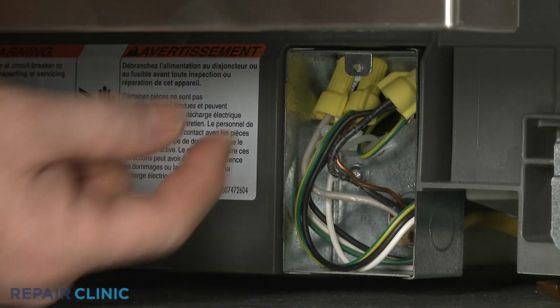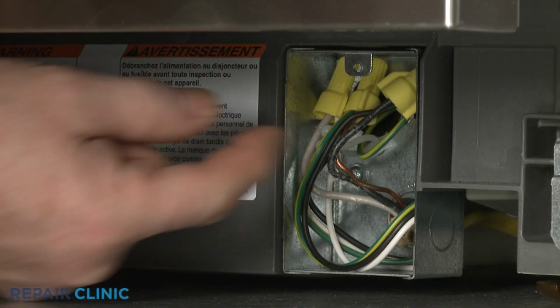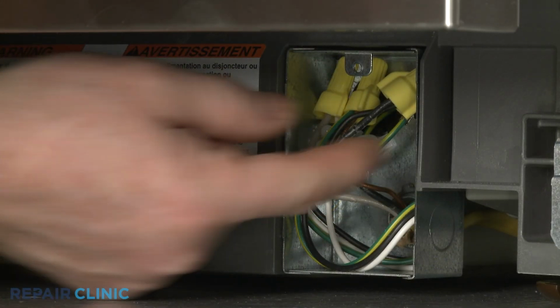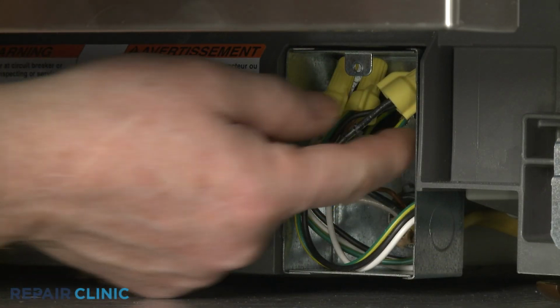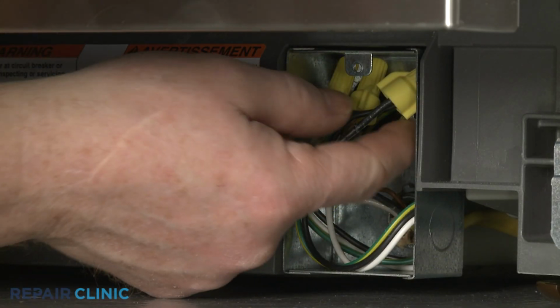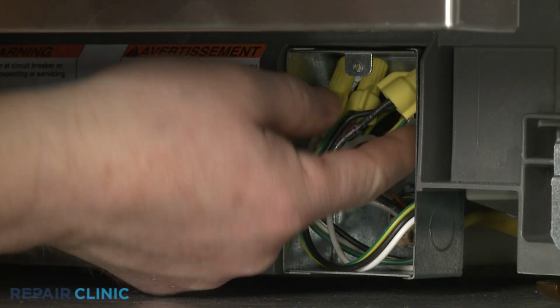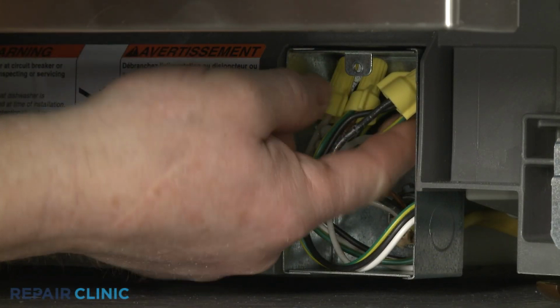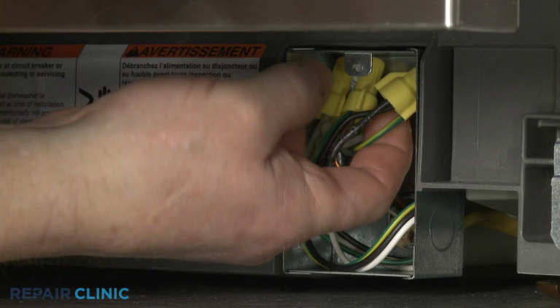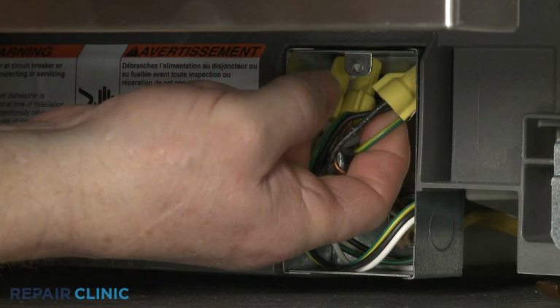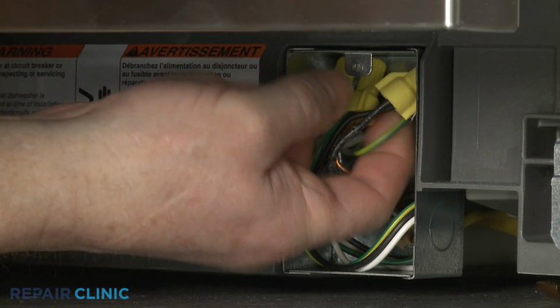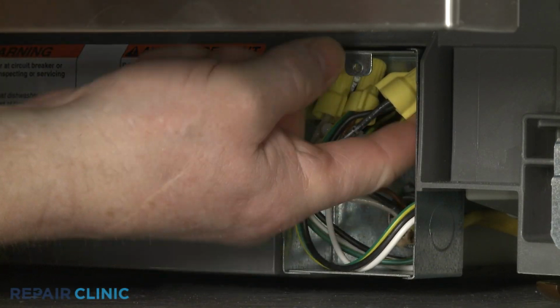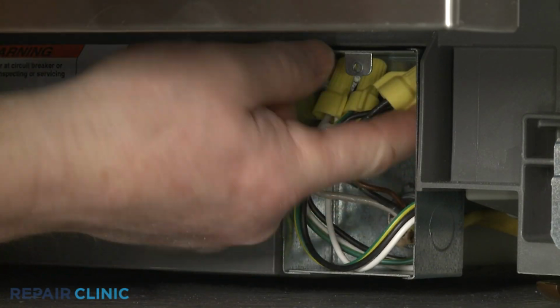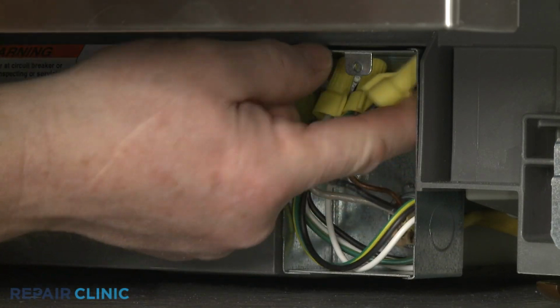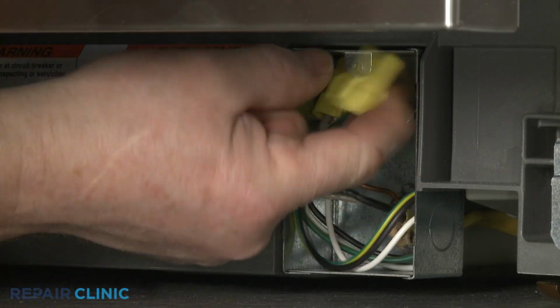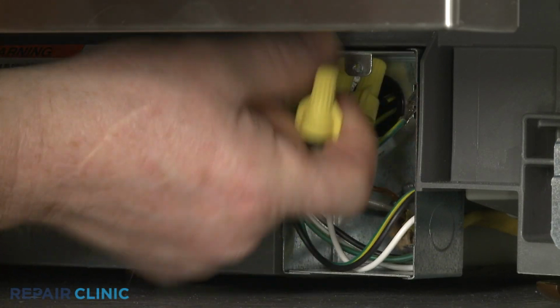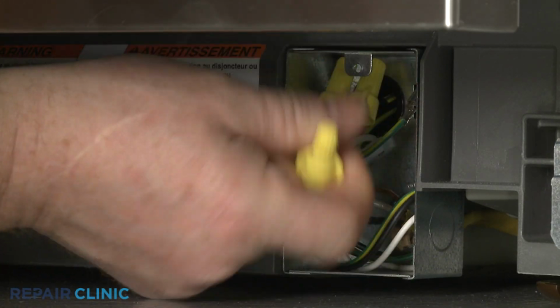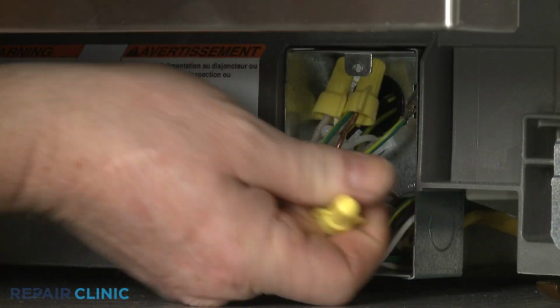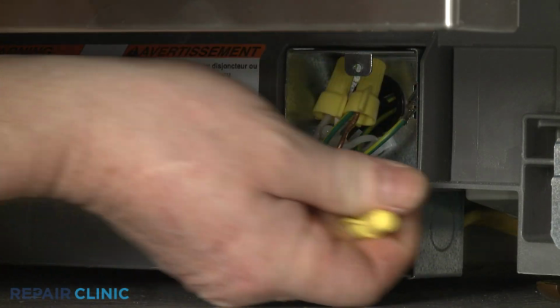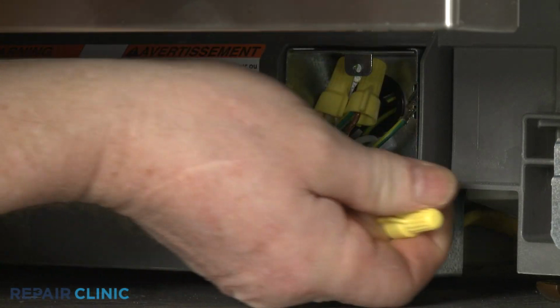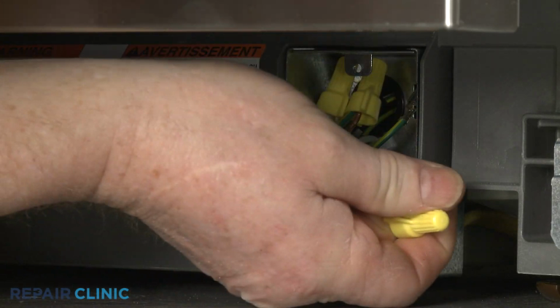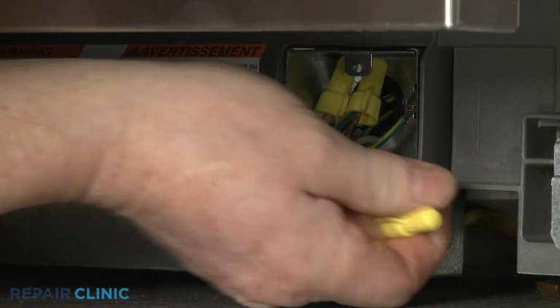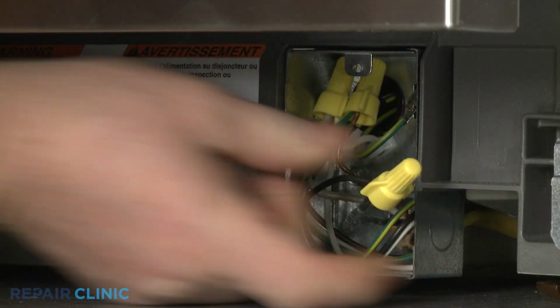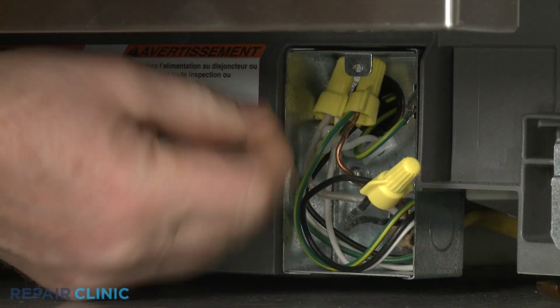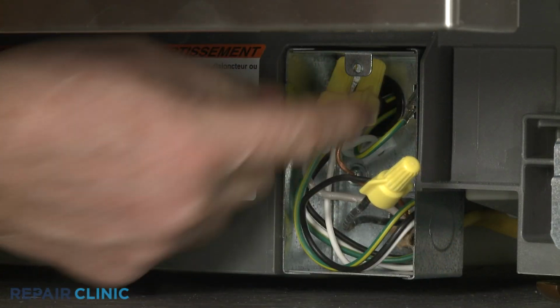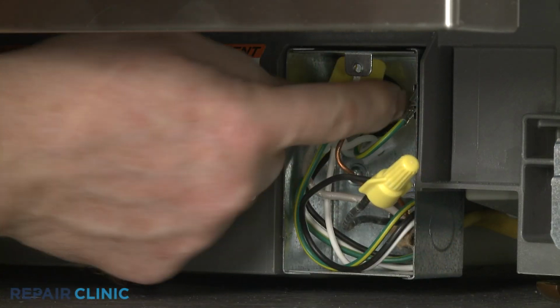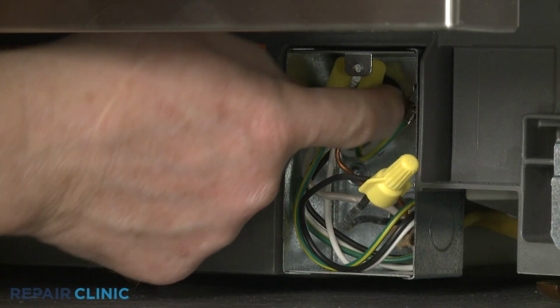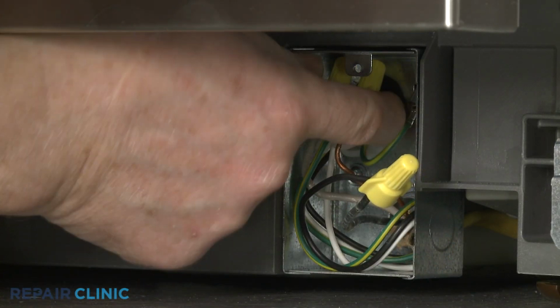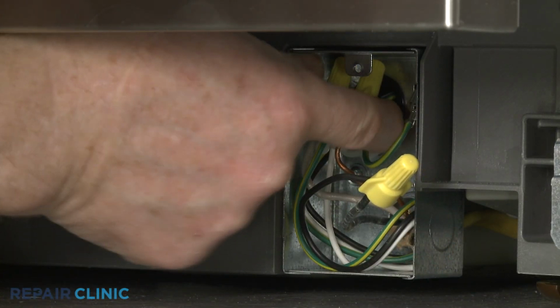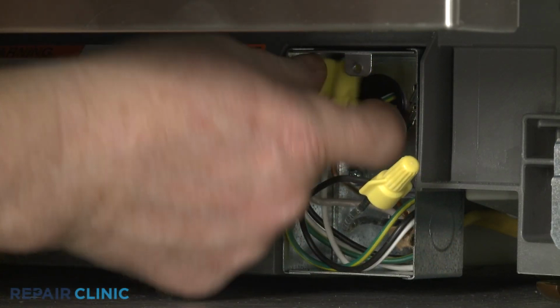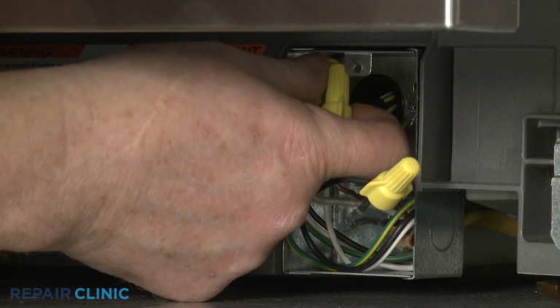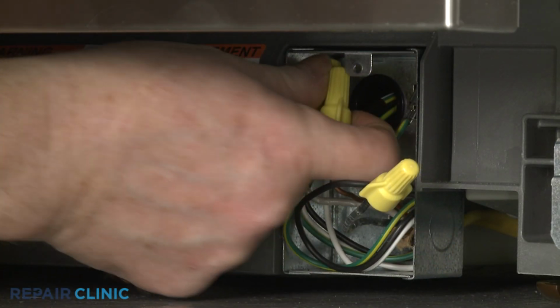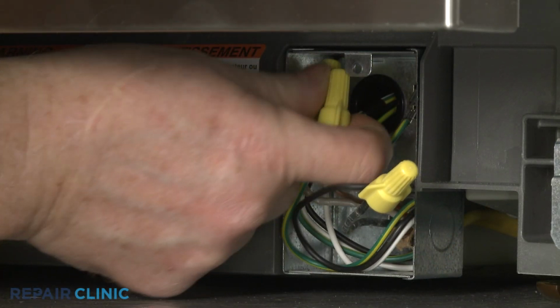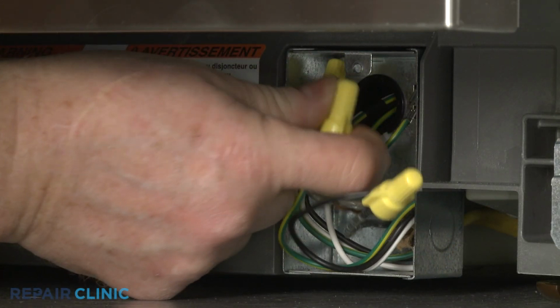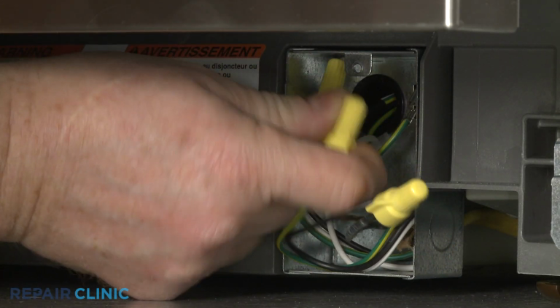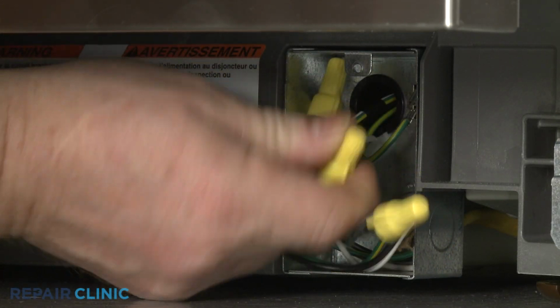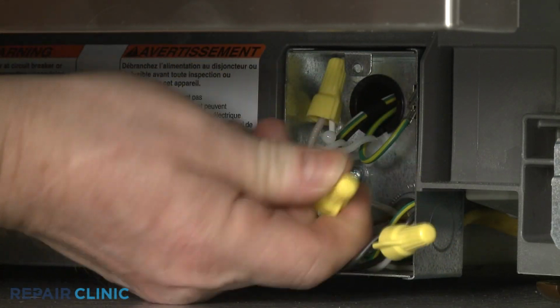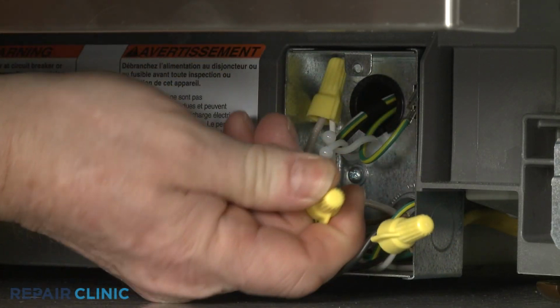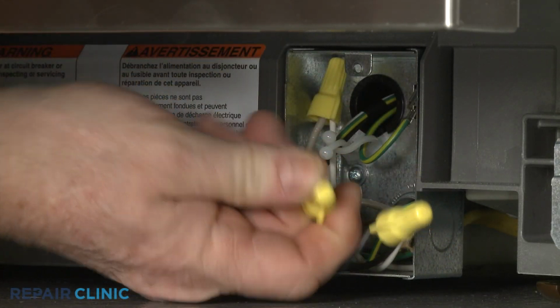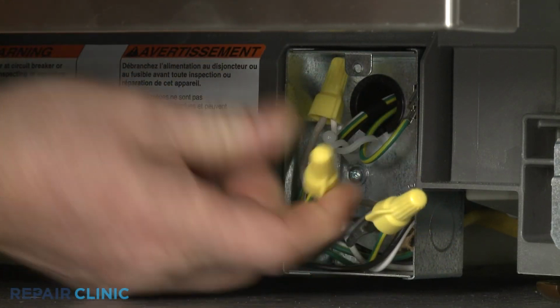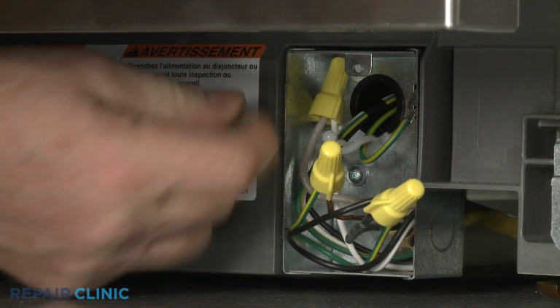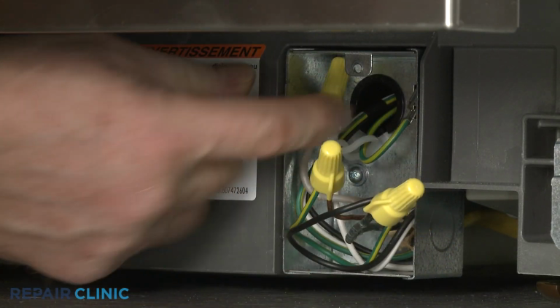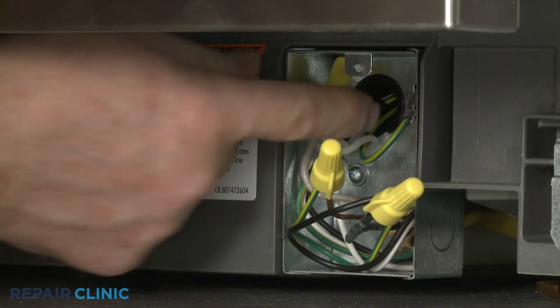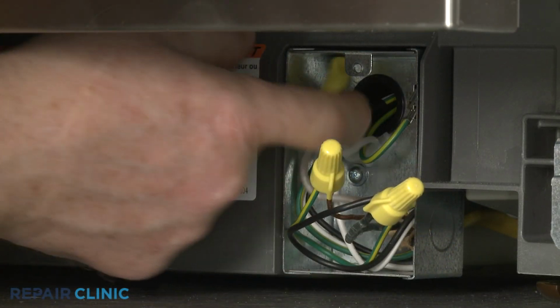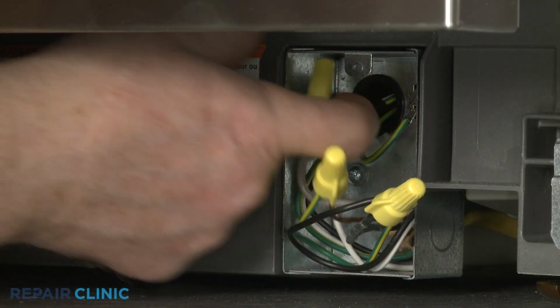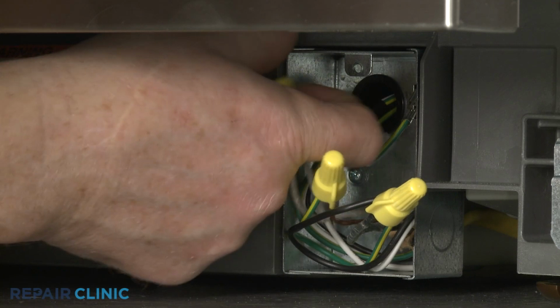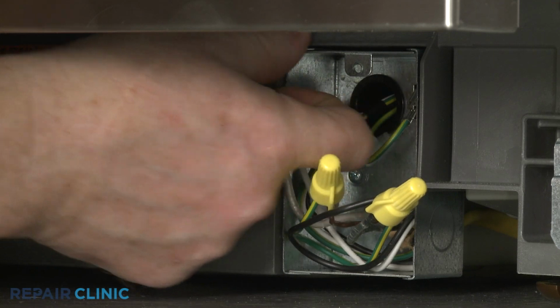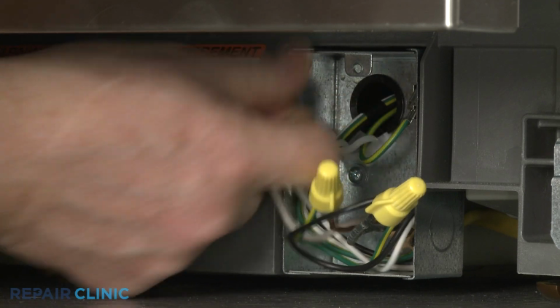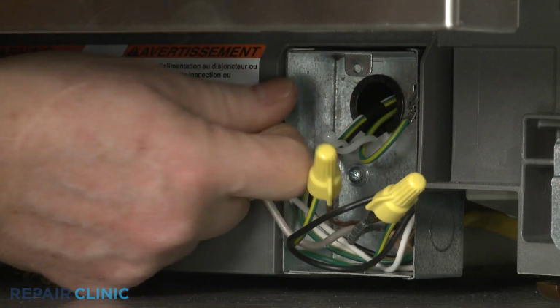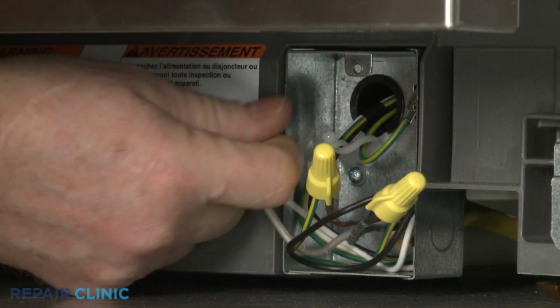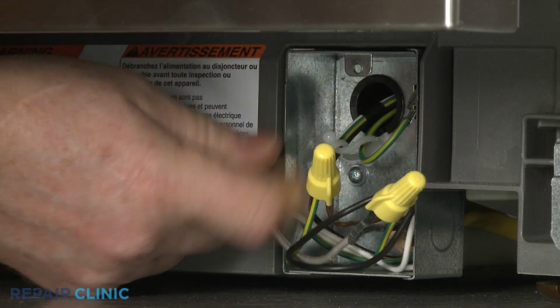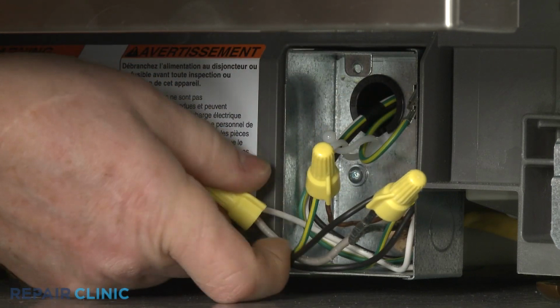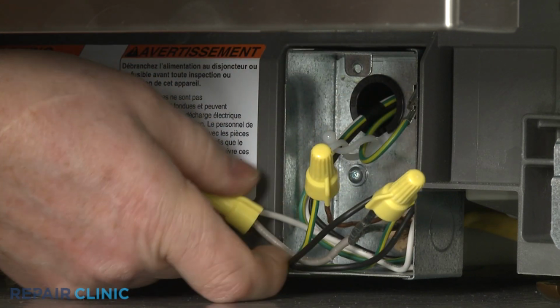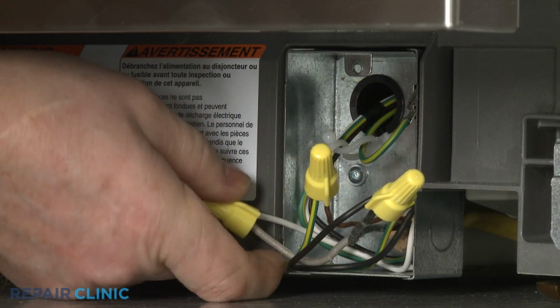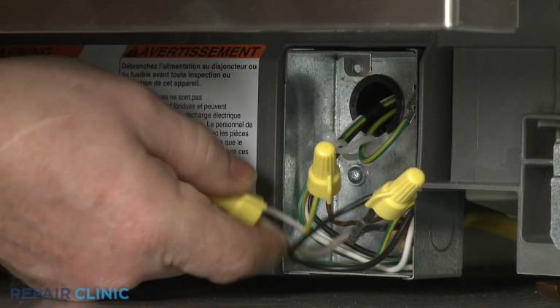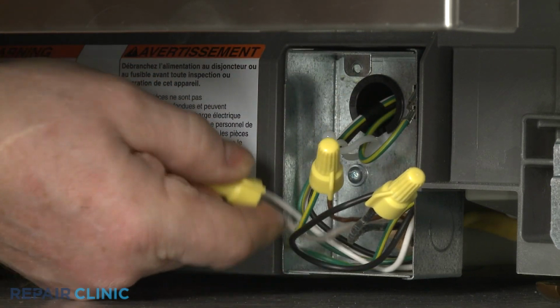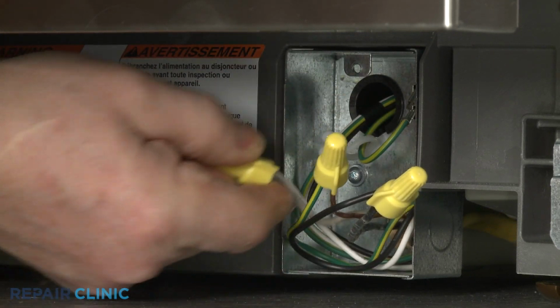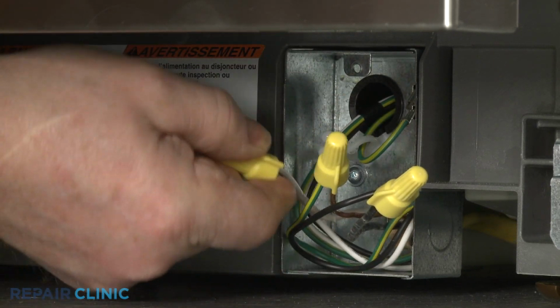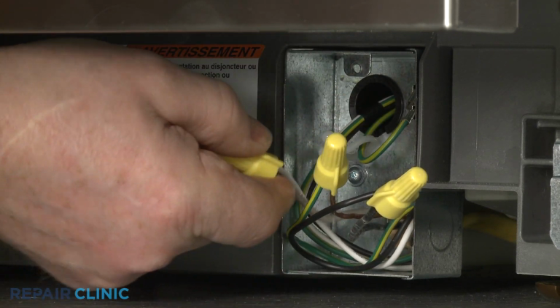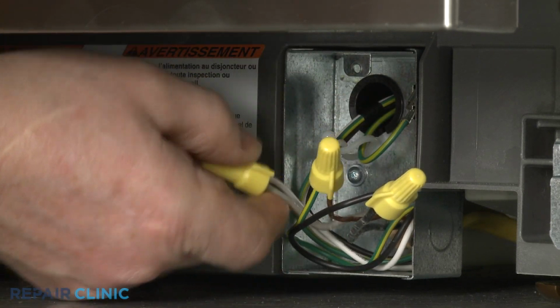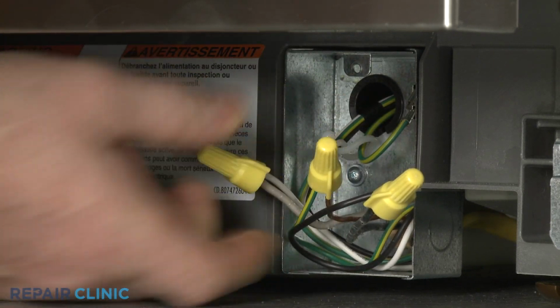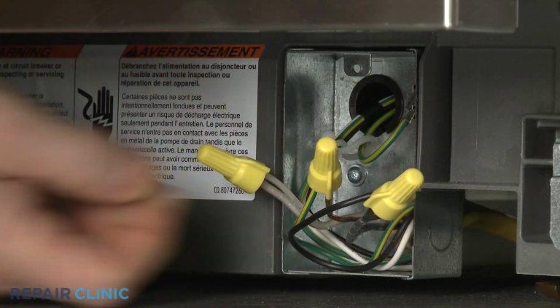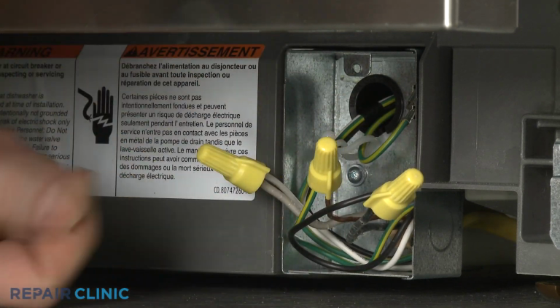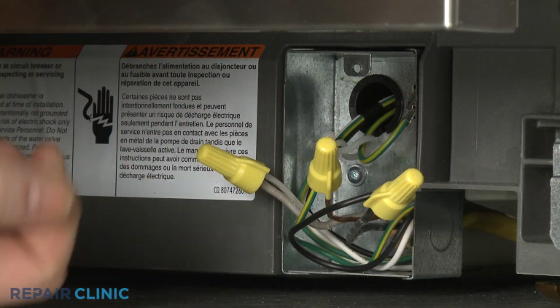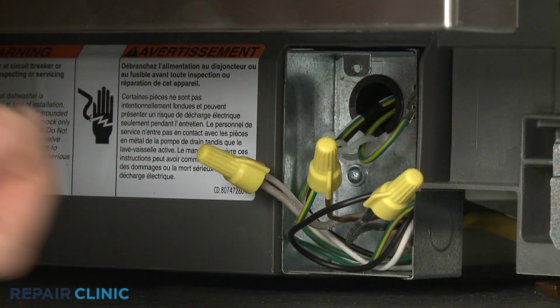Note the orientation of the power wires and the grounding wire, then untwist the wire nuts to disconnect the wires.